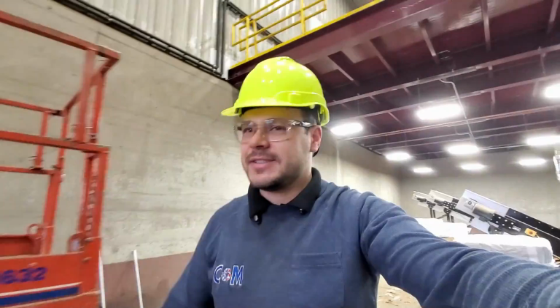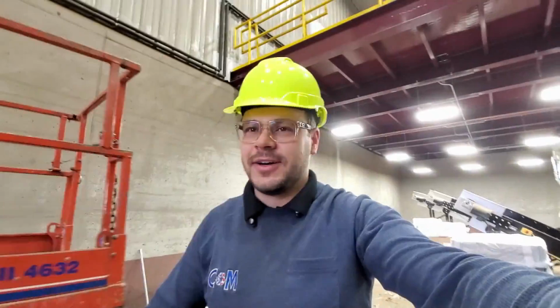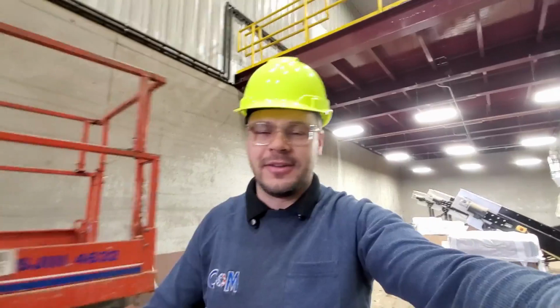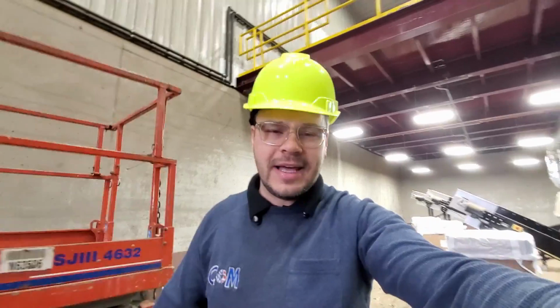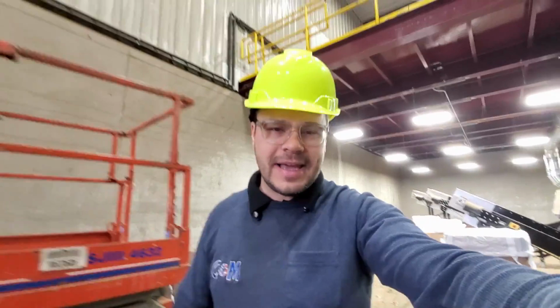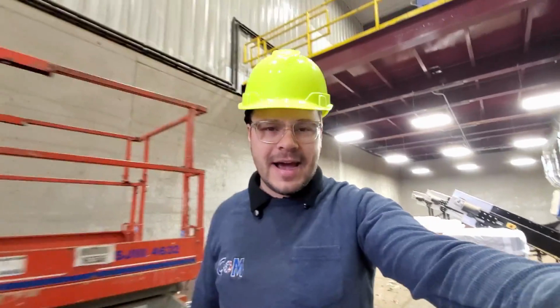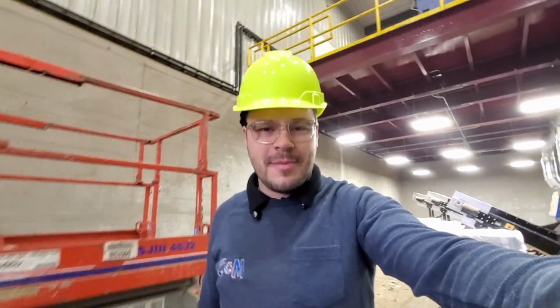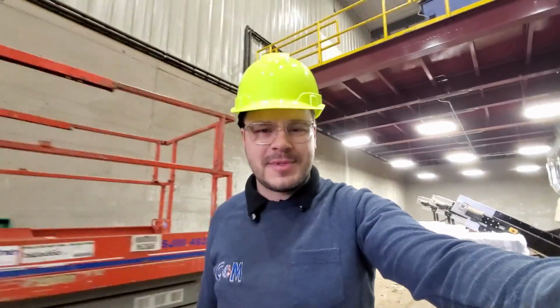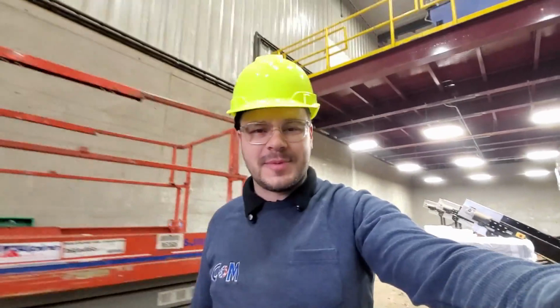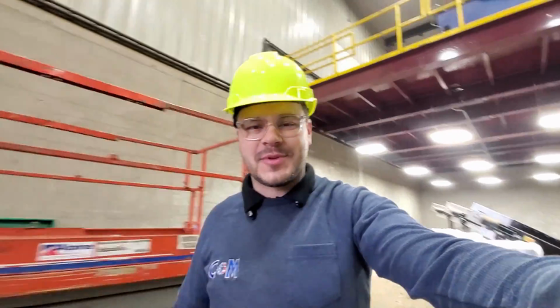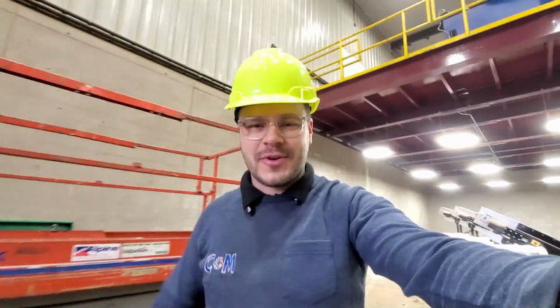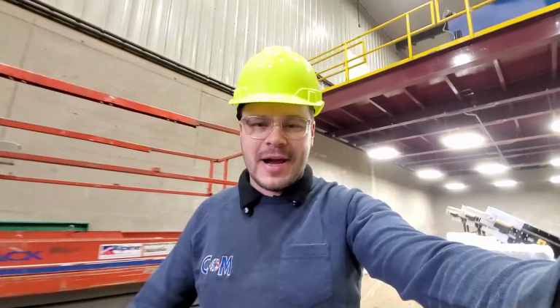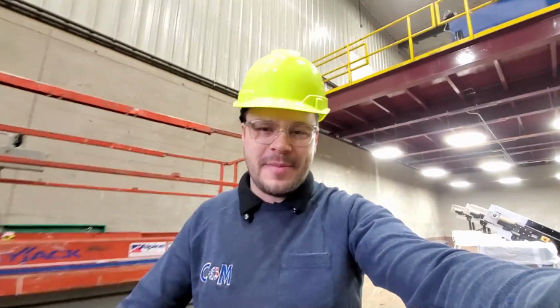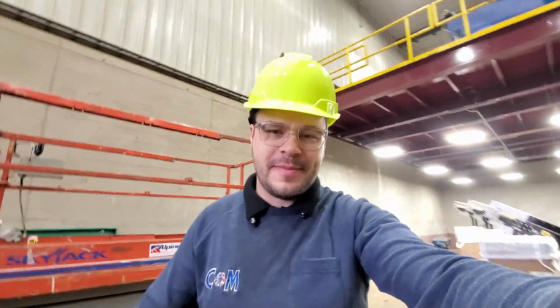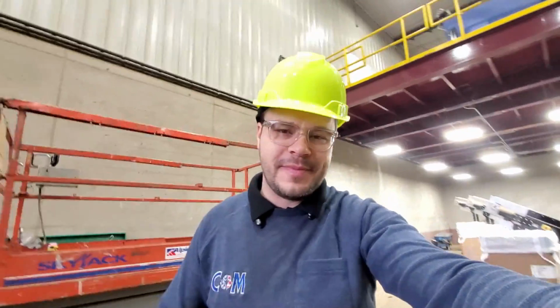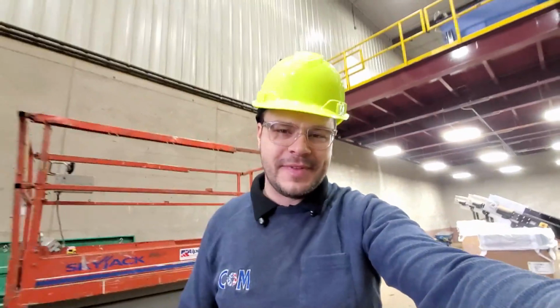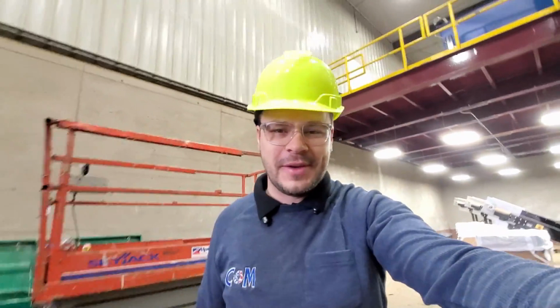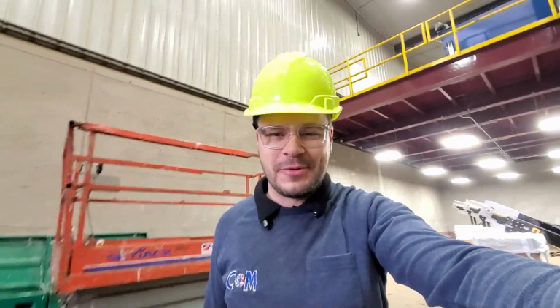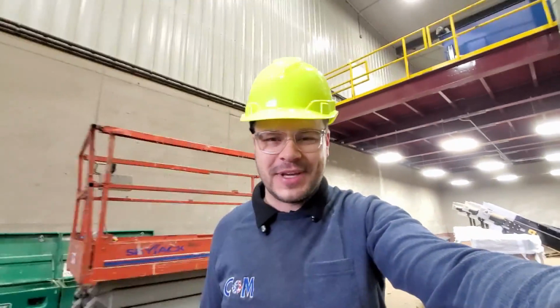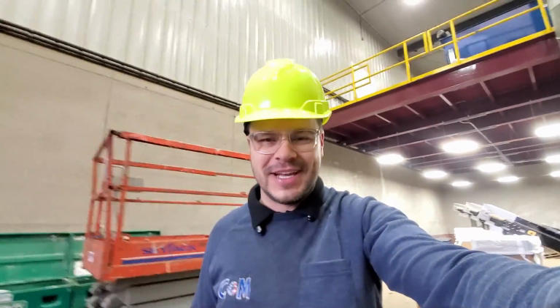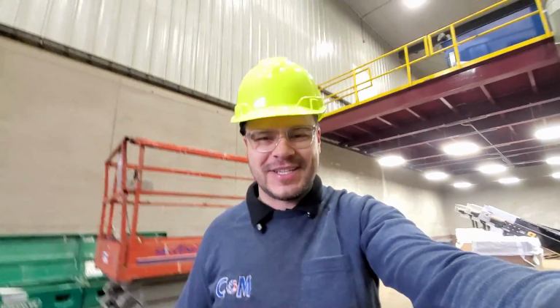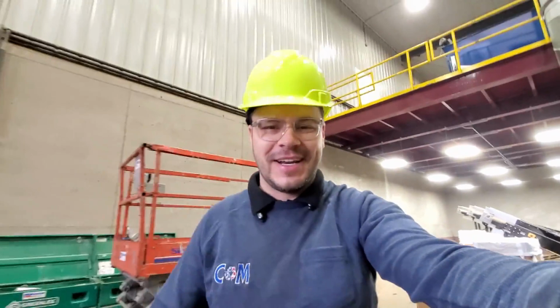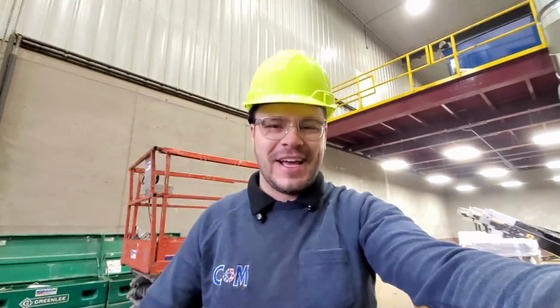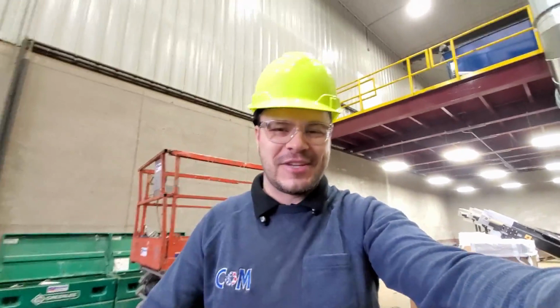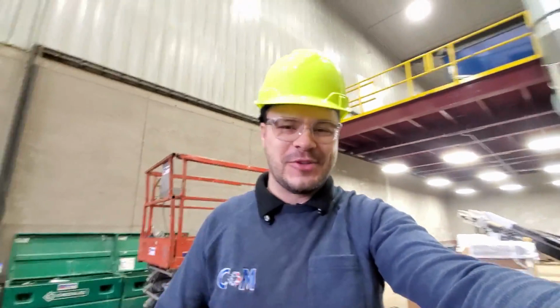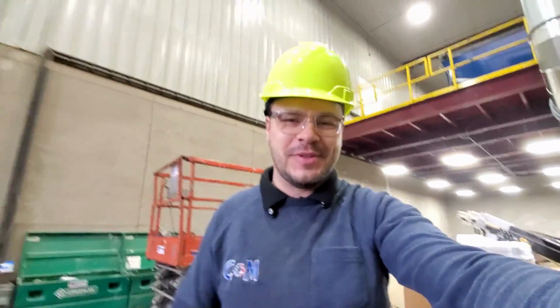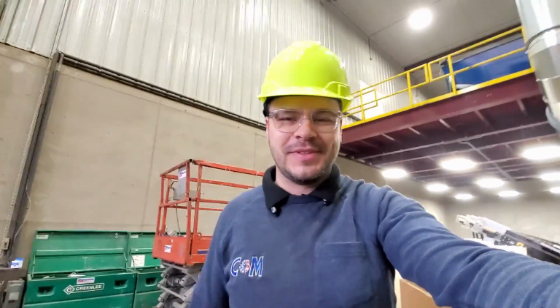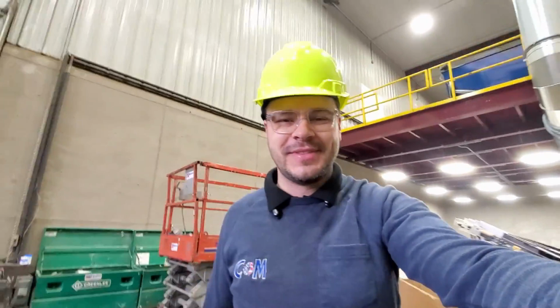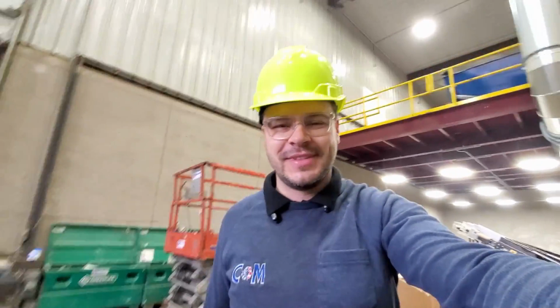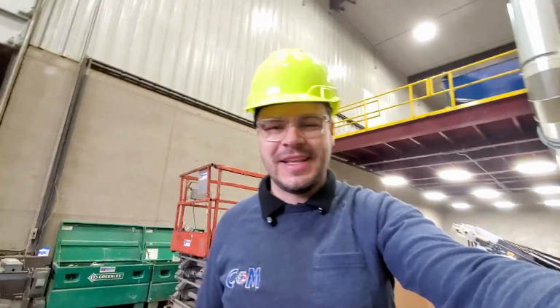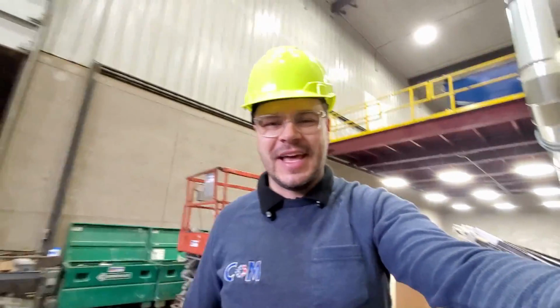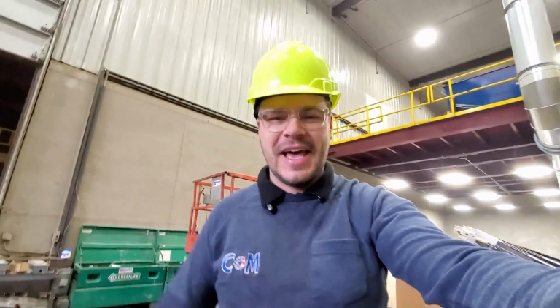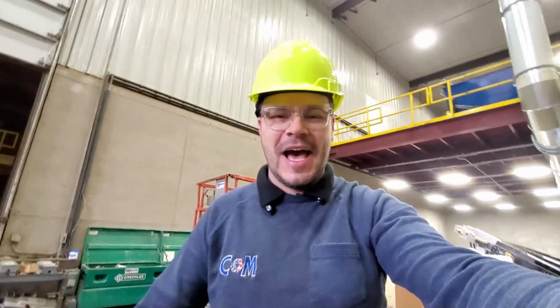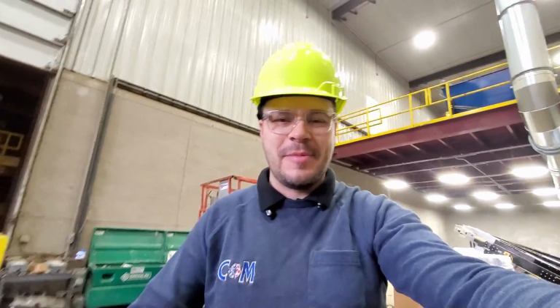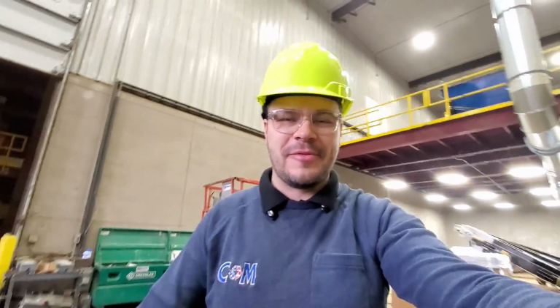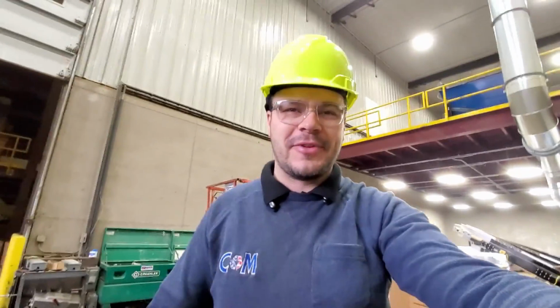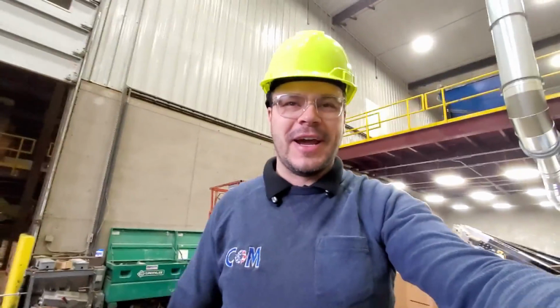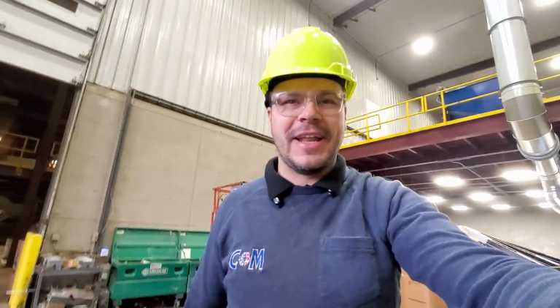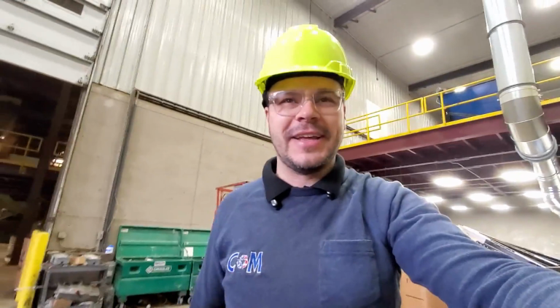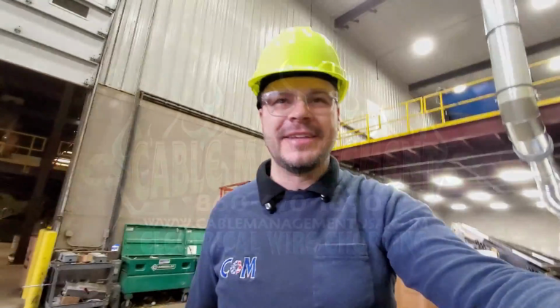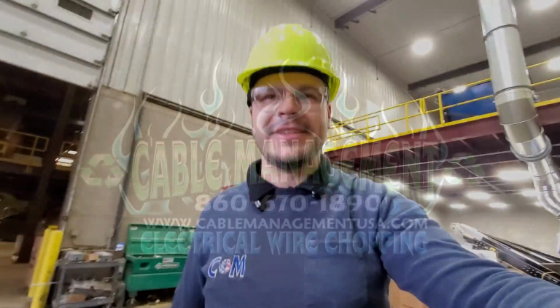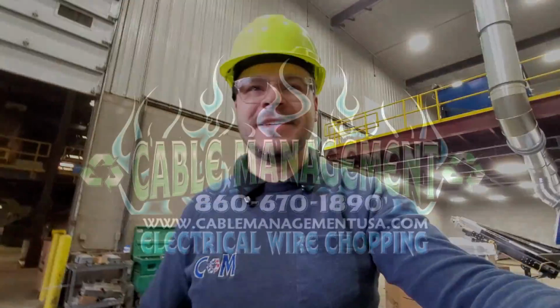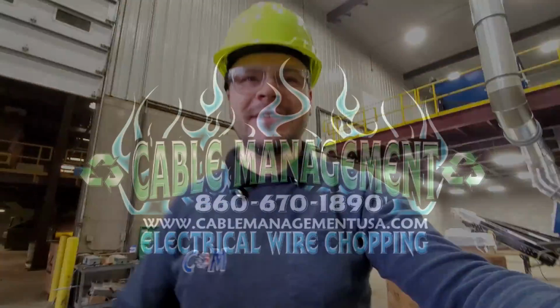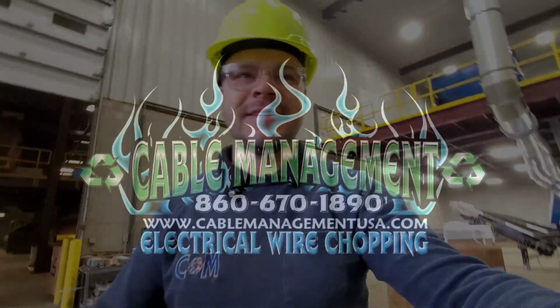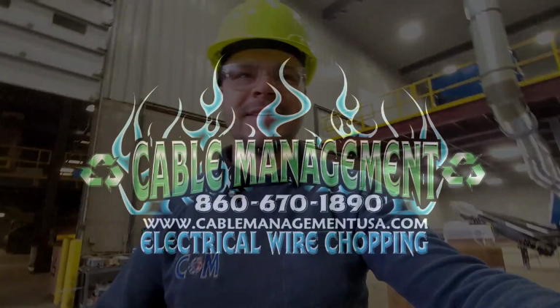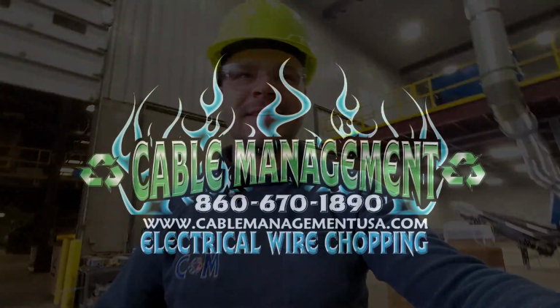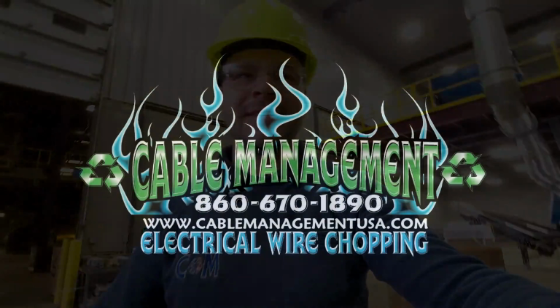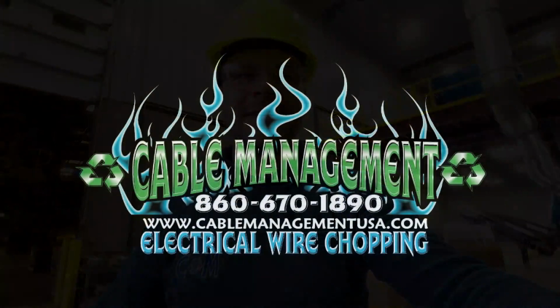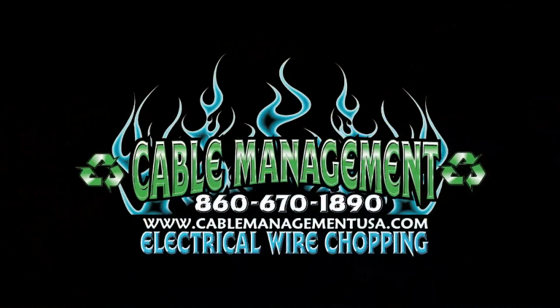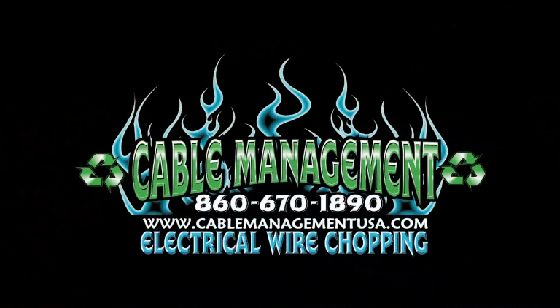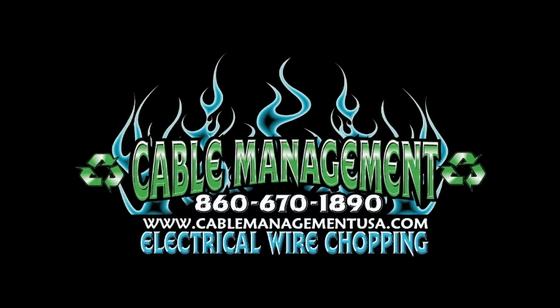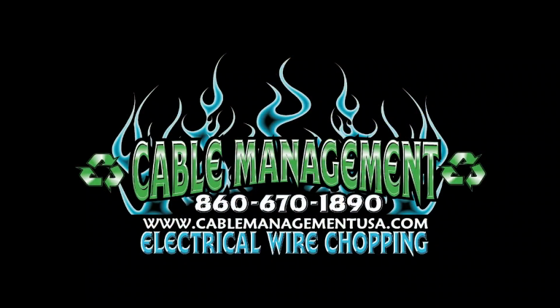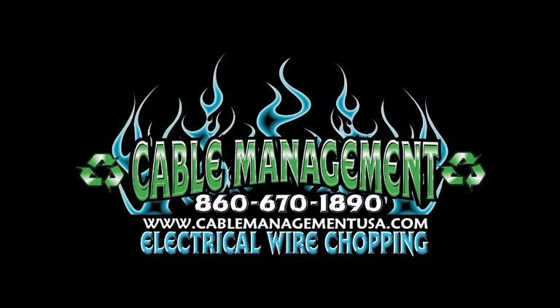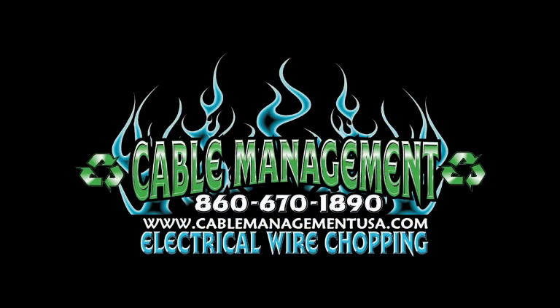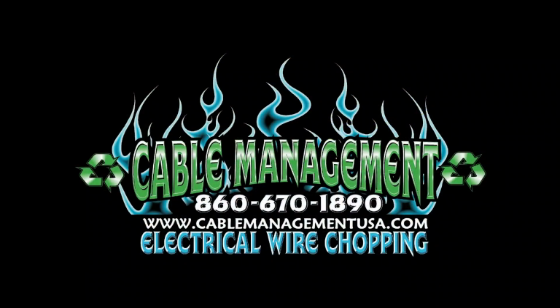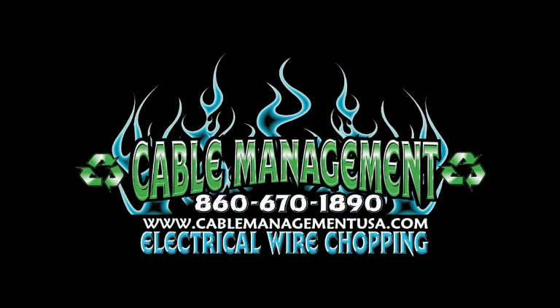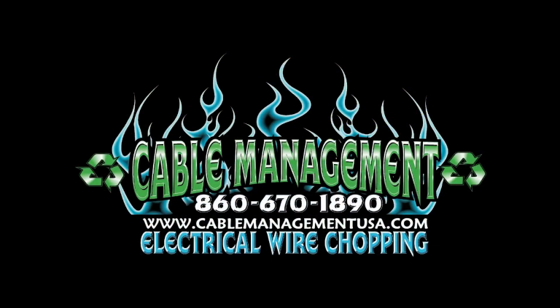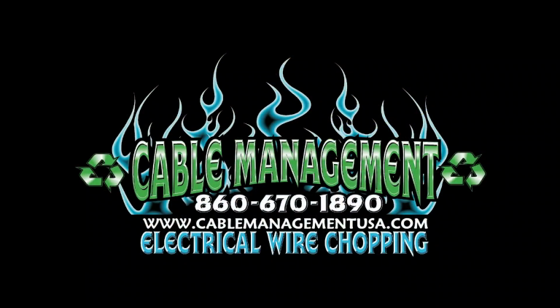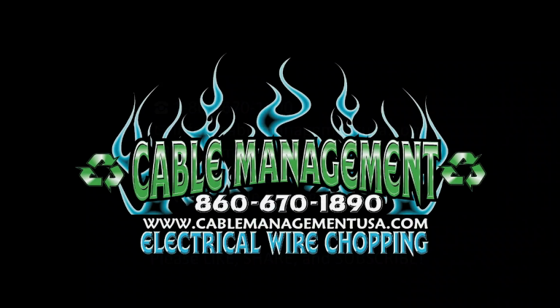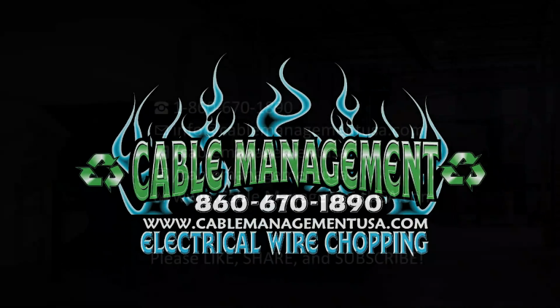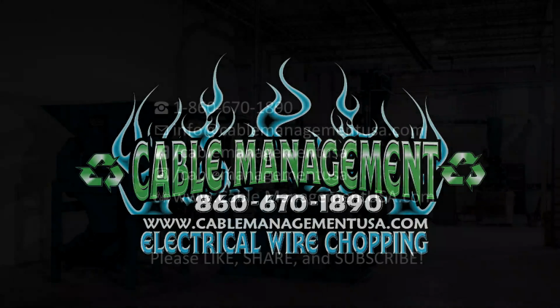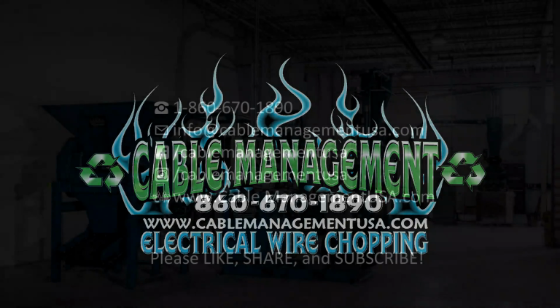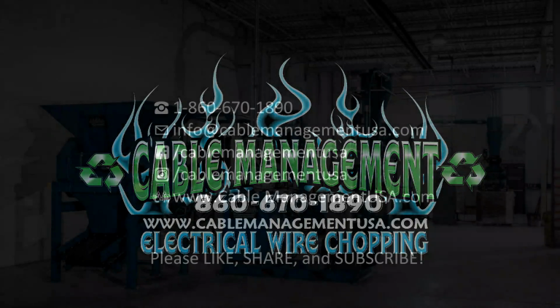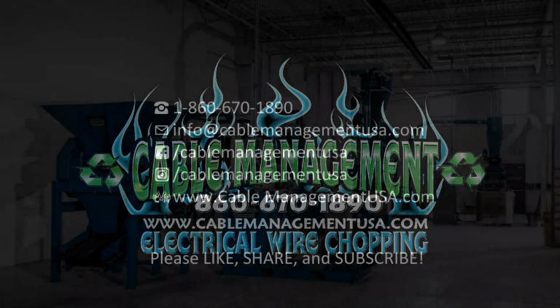Come subscribe and we'll catch you in the next one. Happy Friday!